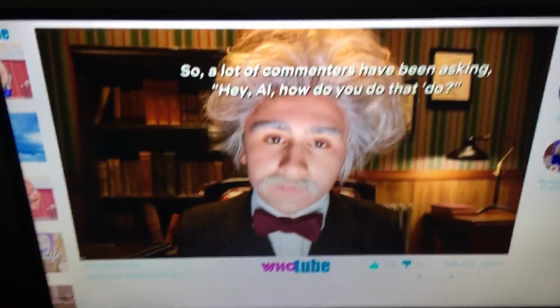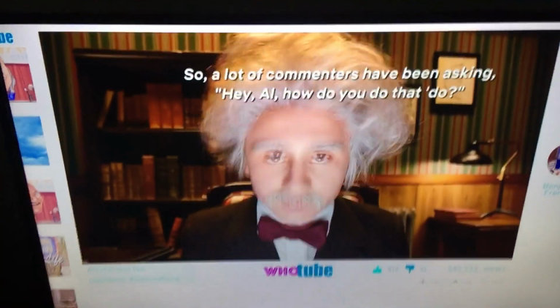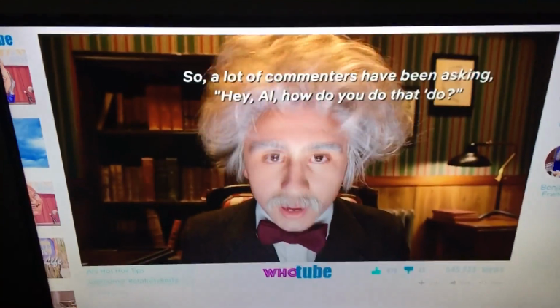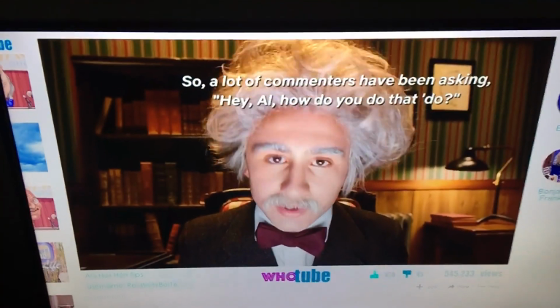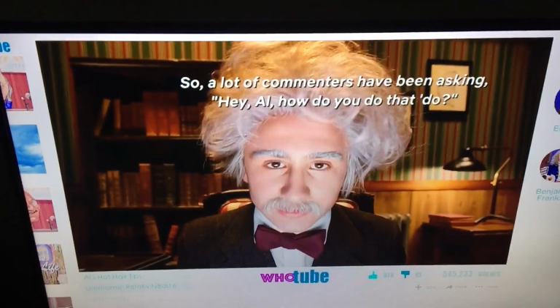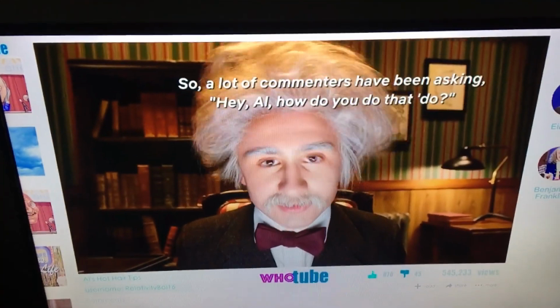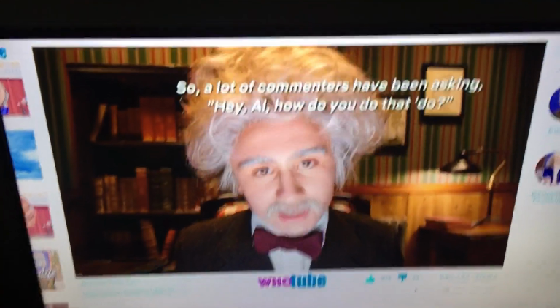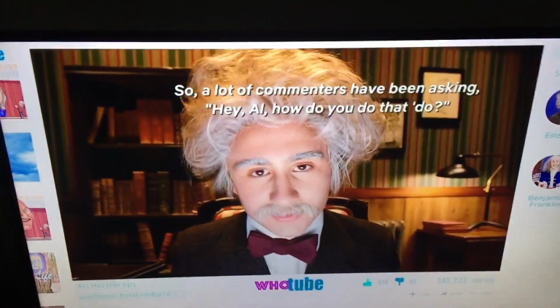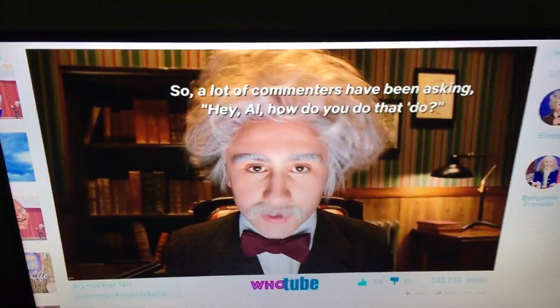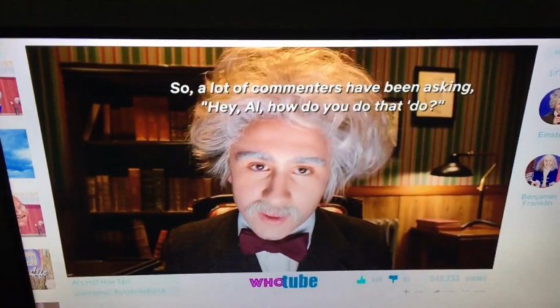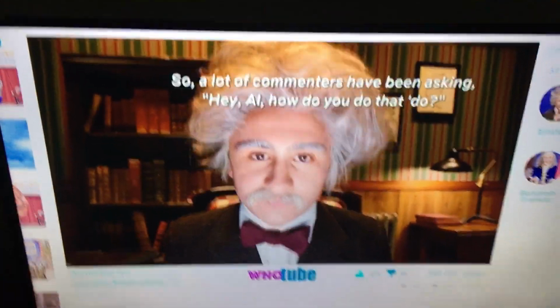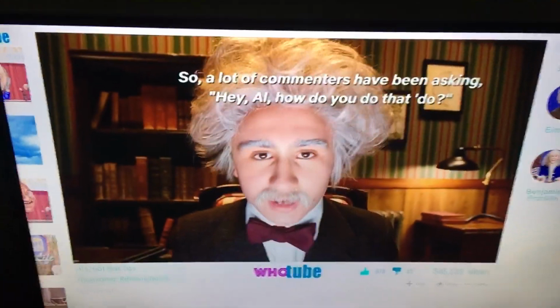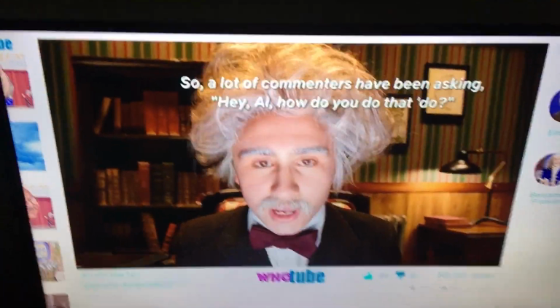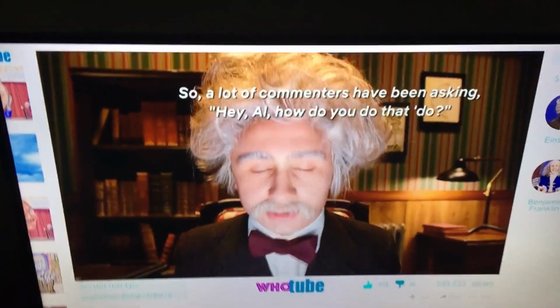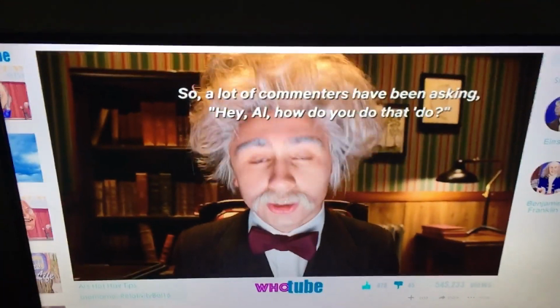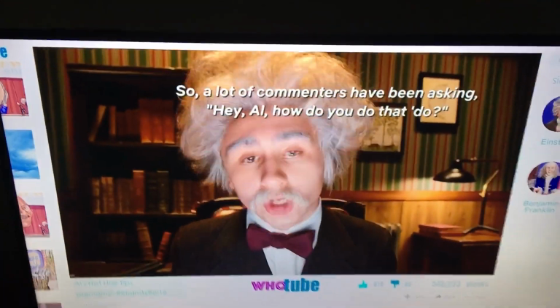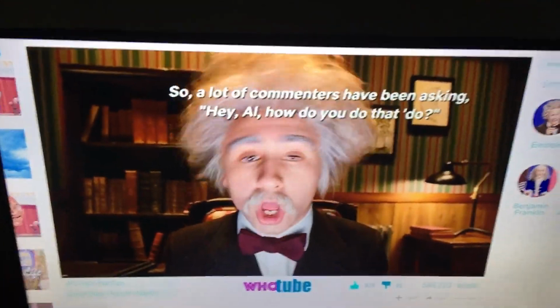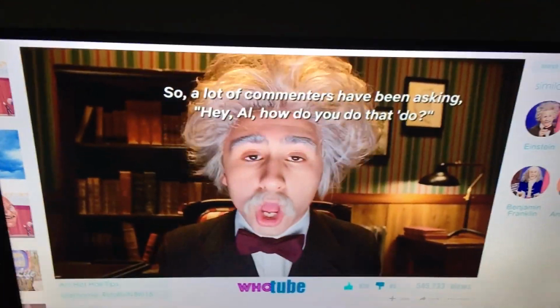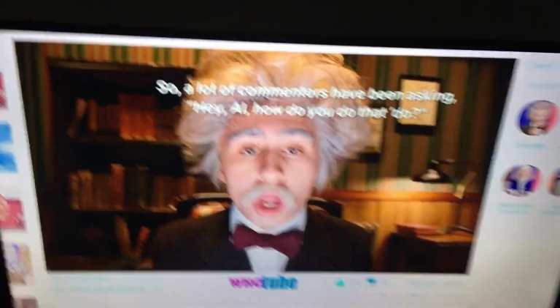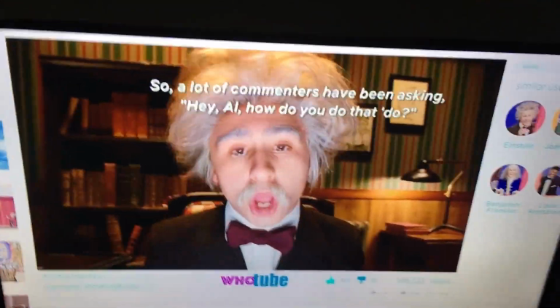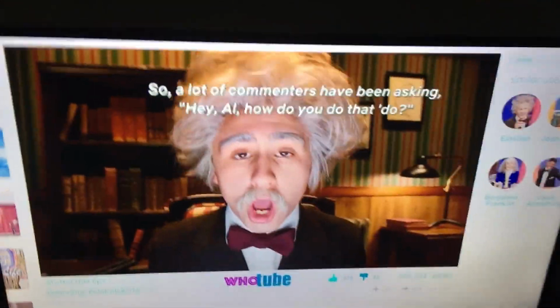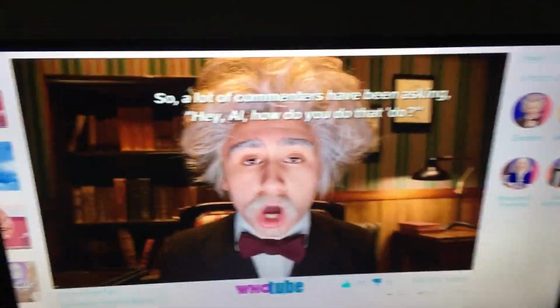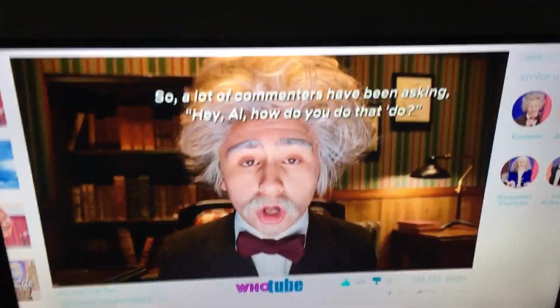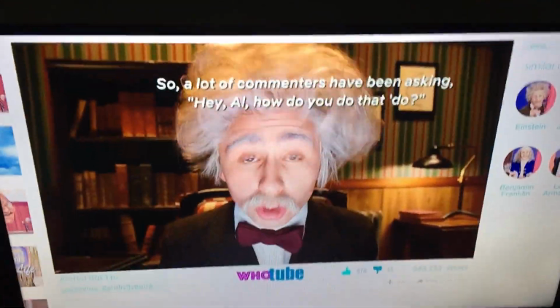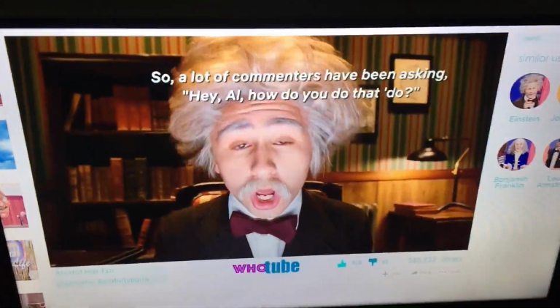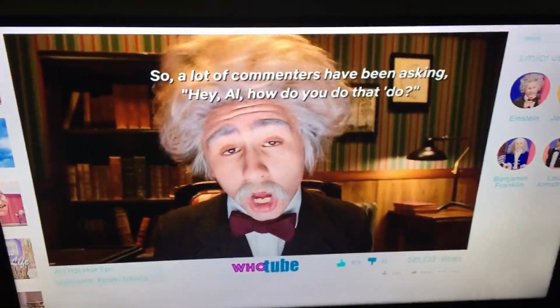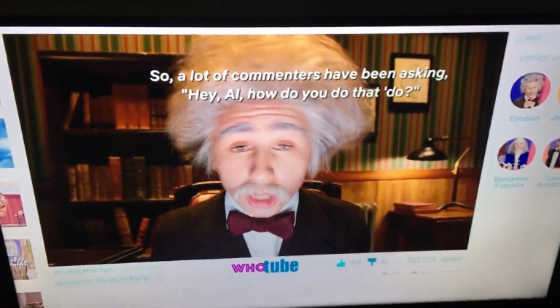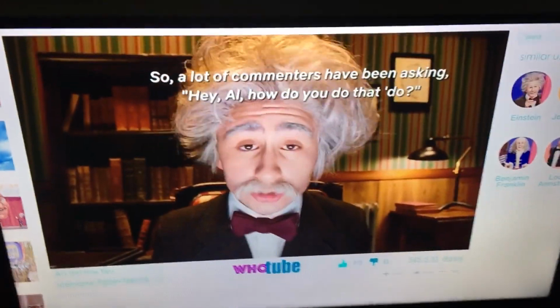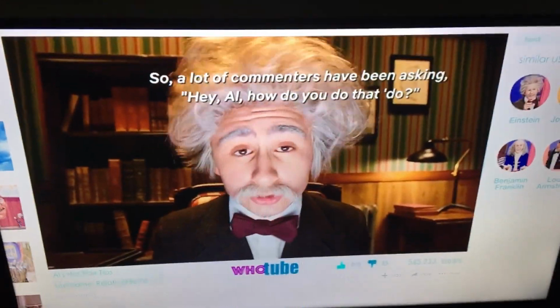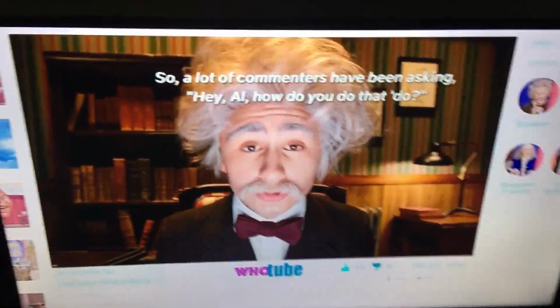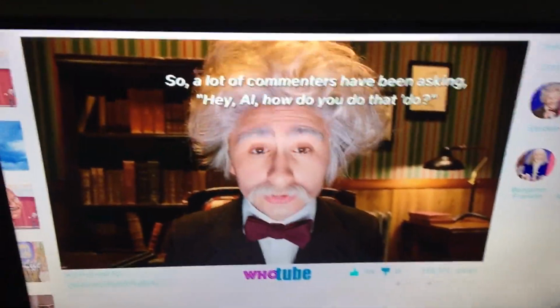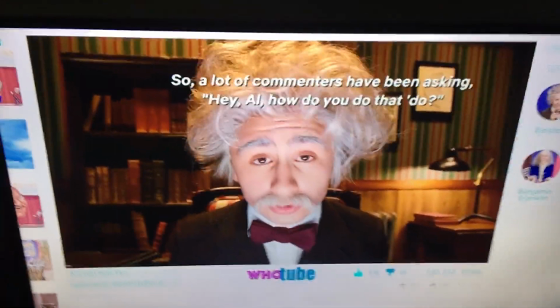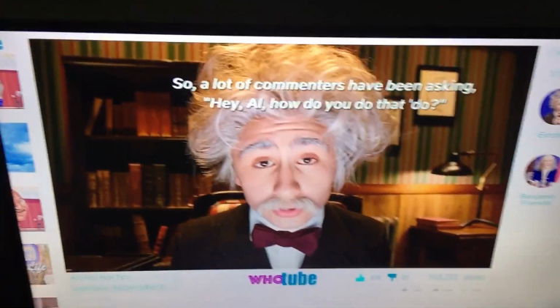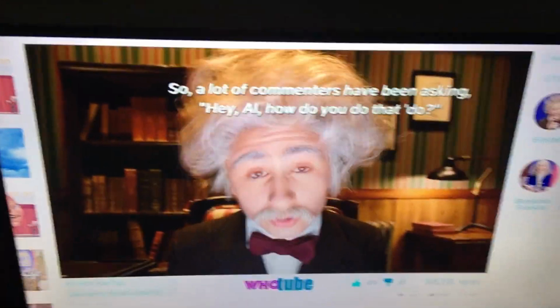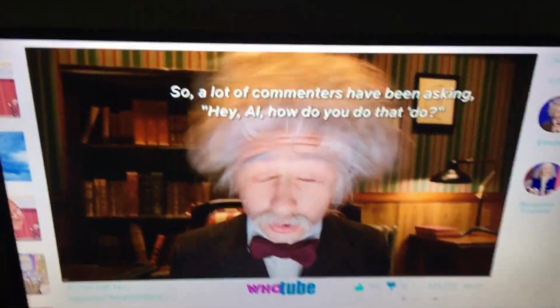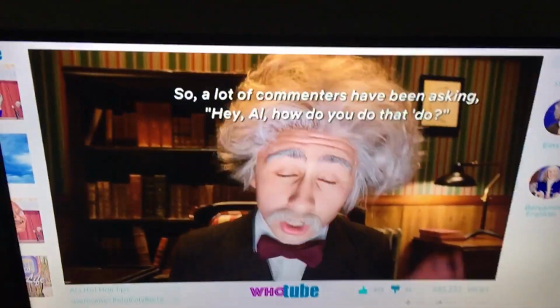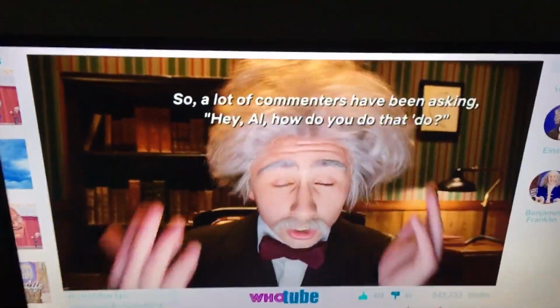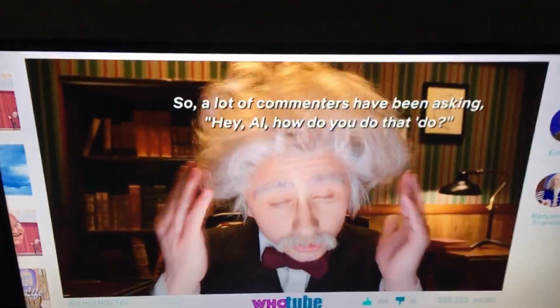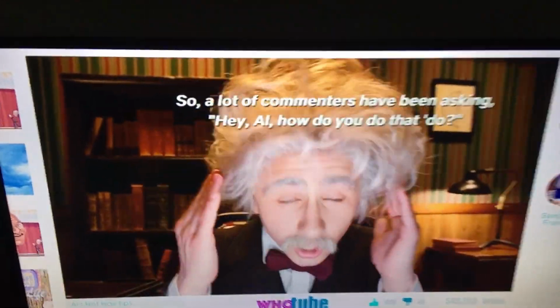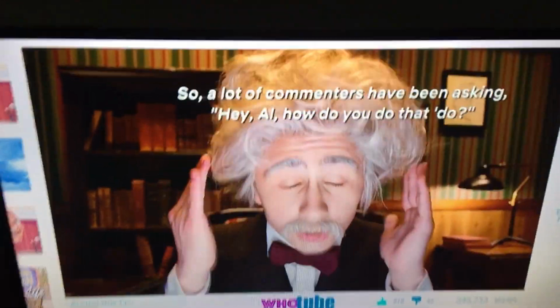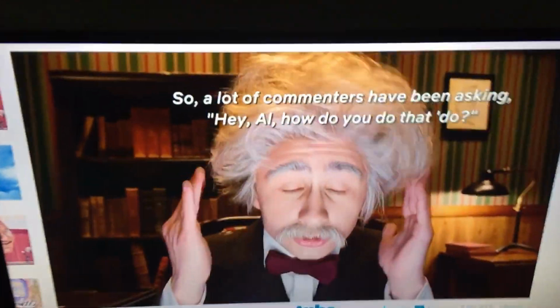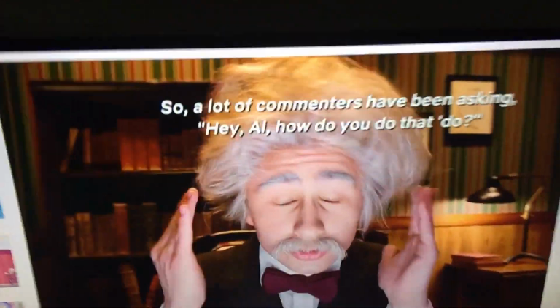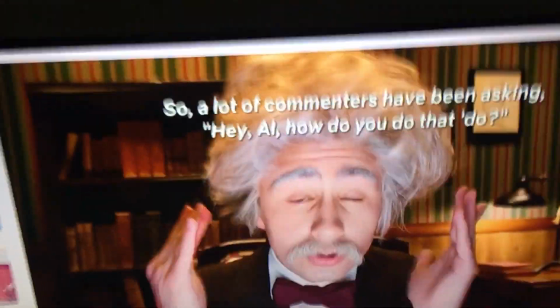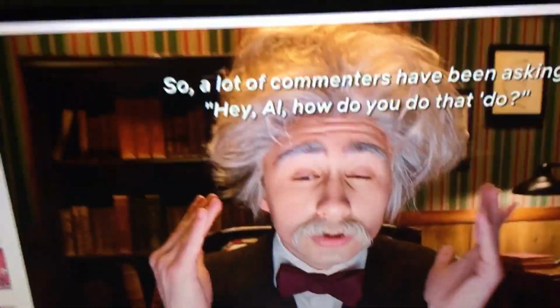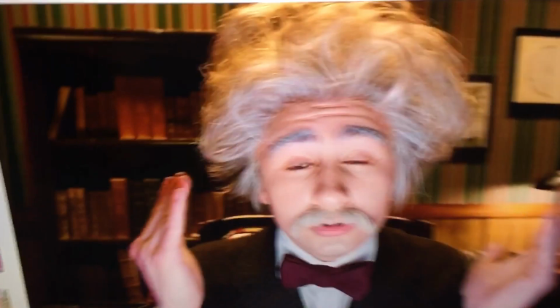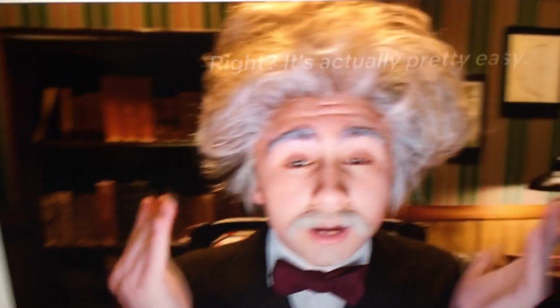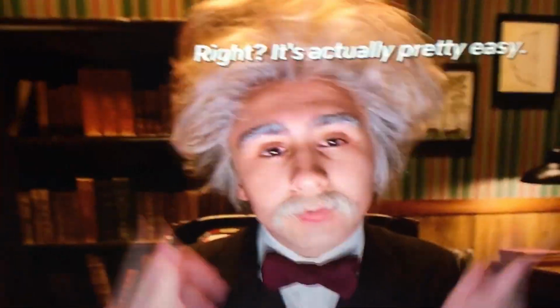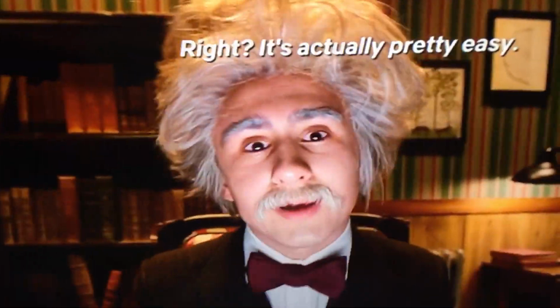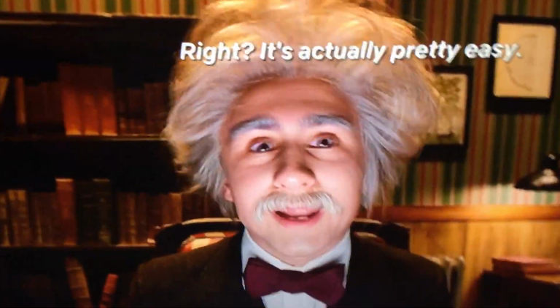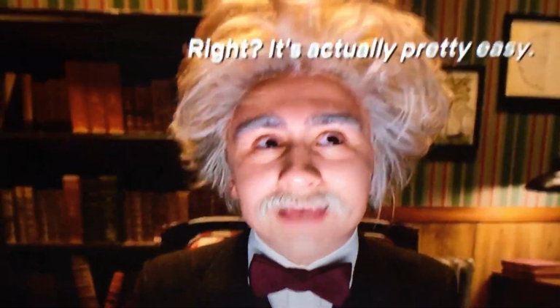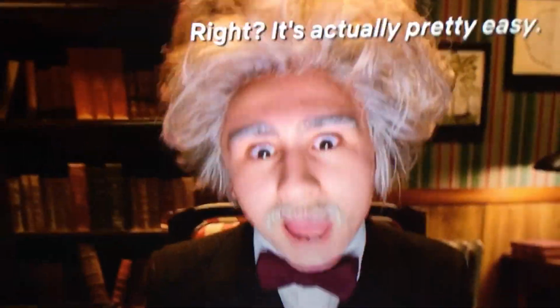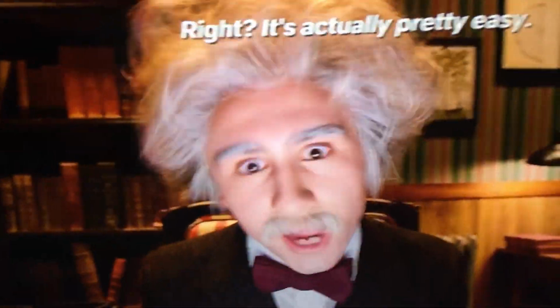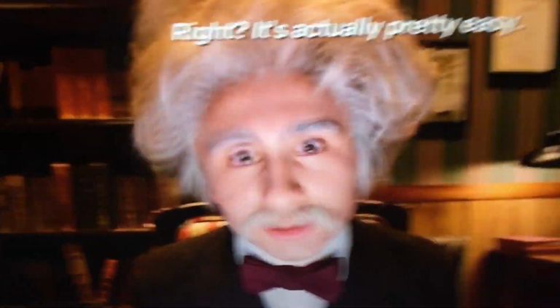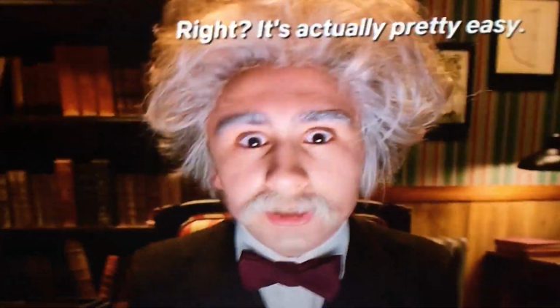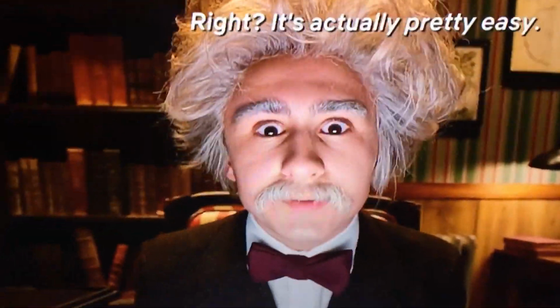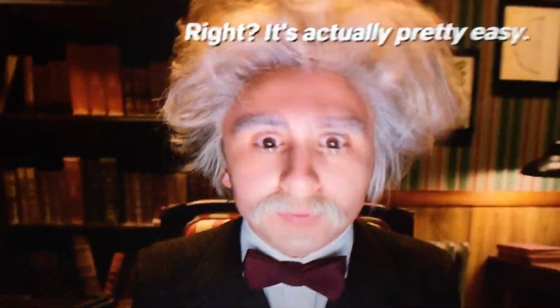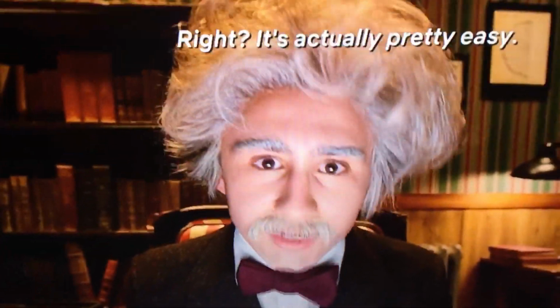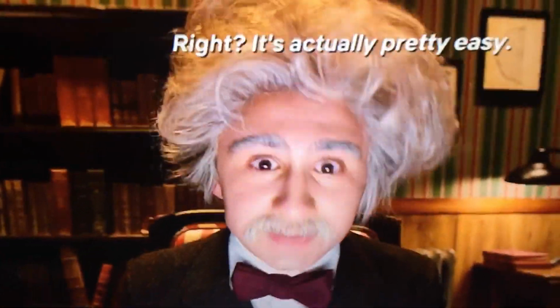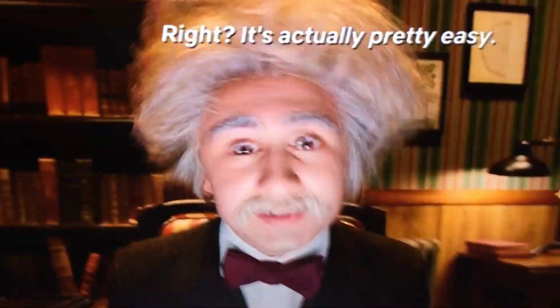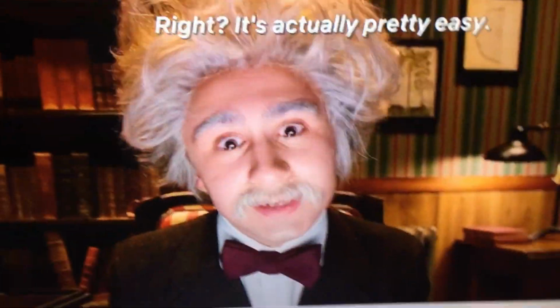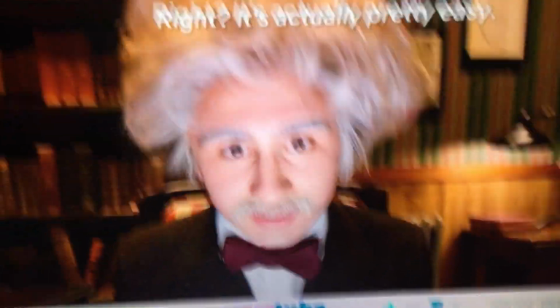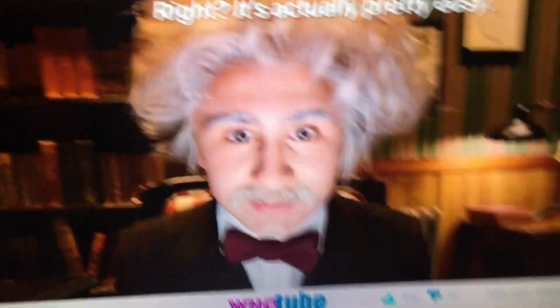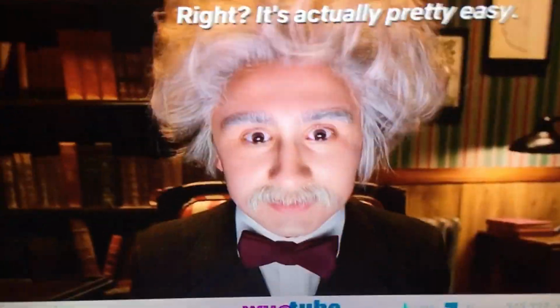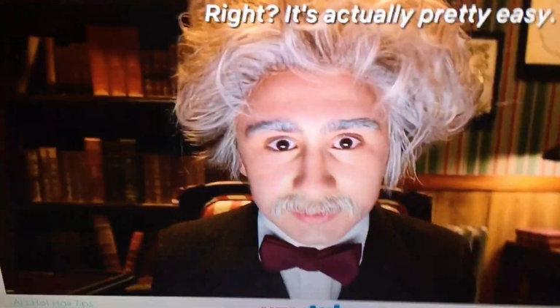A lot of commenters out there have been asking, "Hey, Al, how do you do that, dude?" Well, it's actually pretty easy.